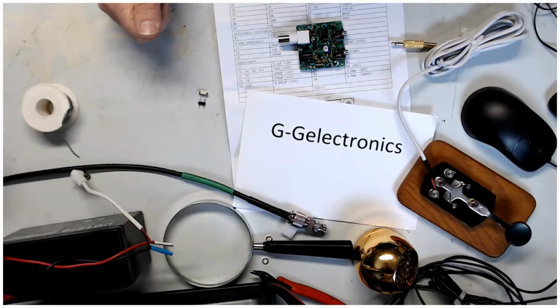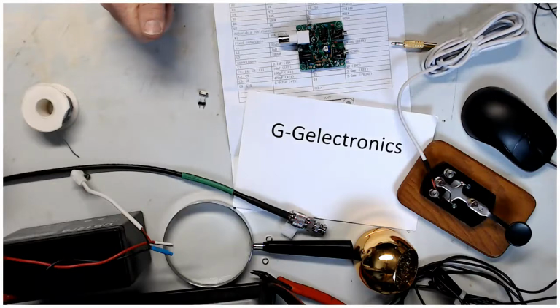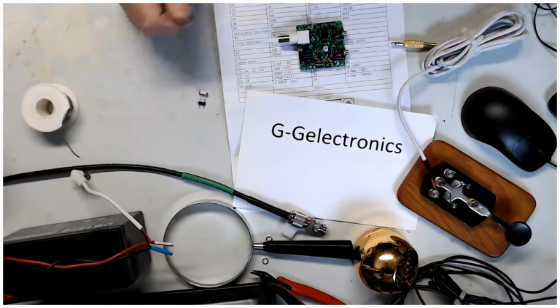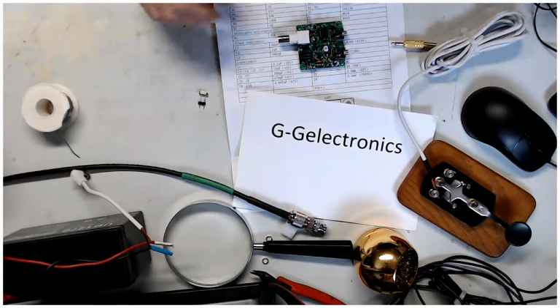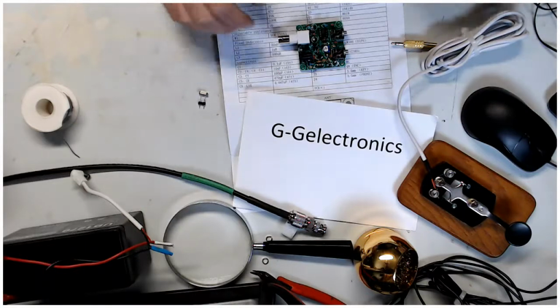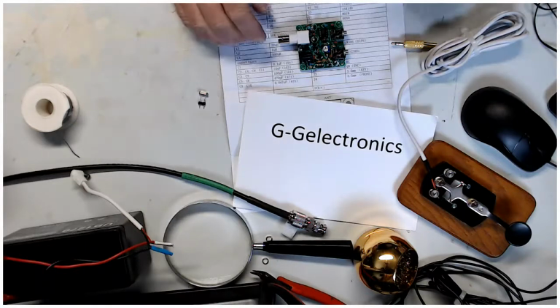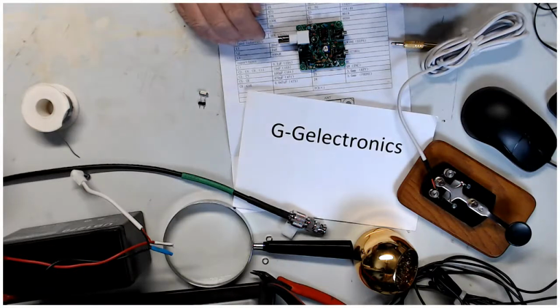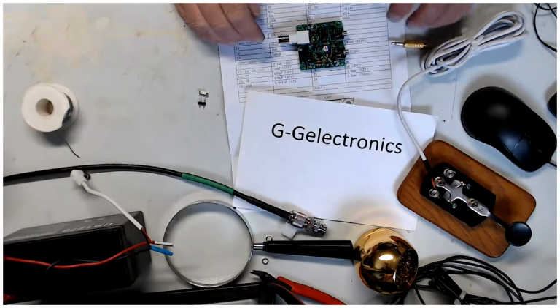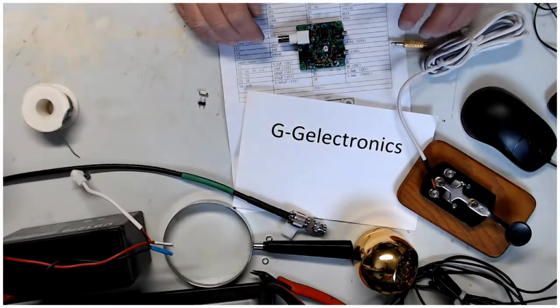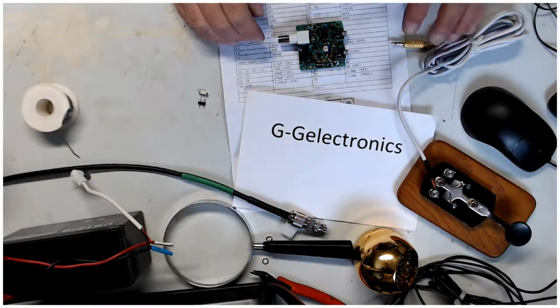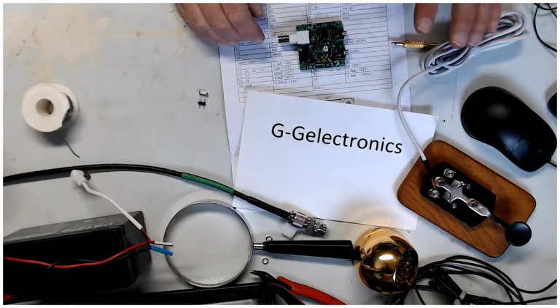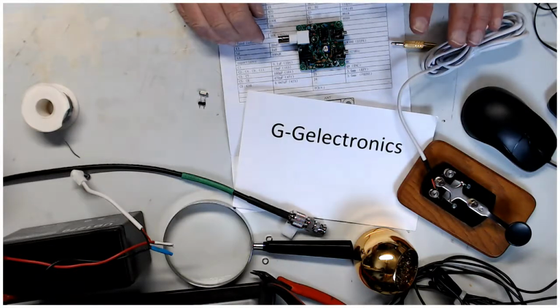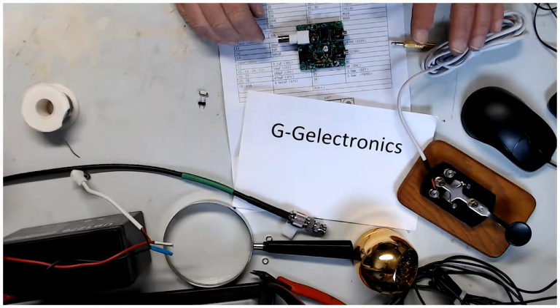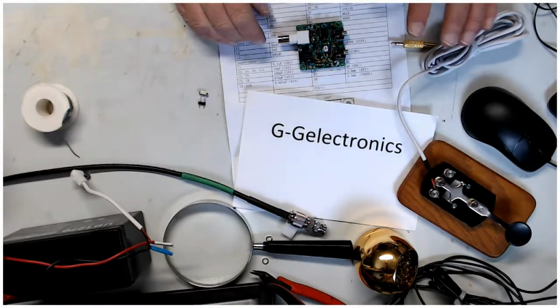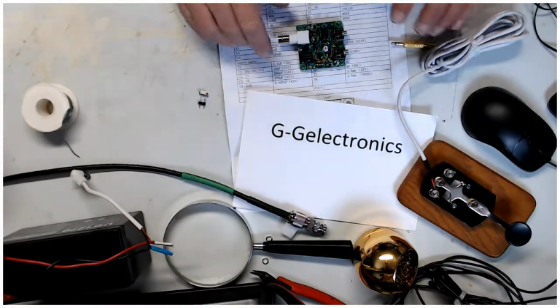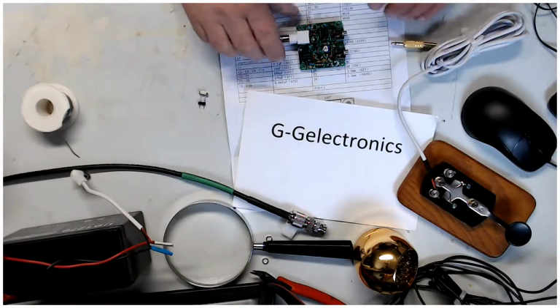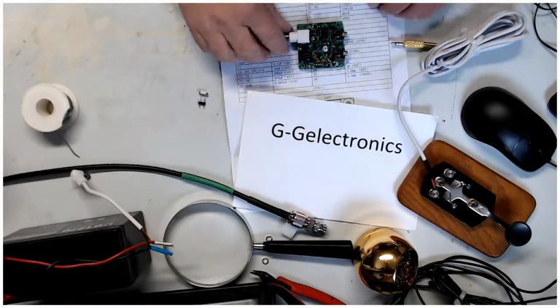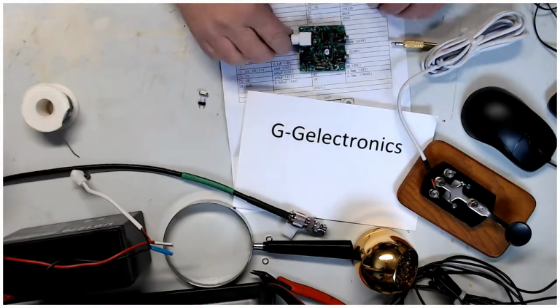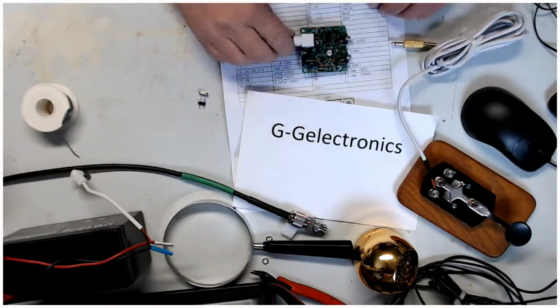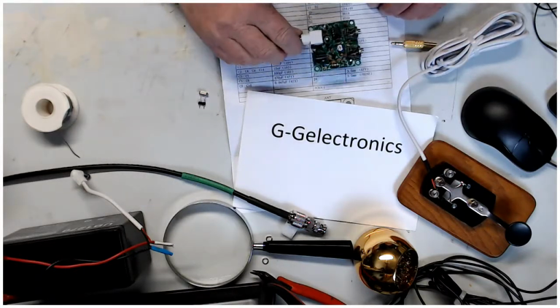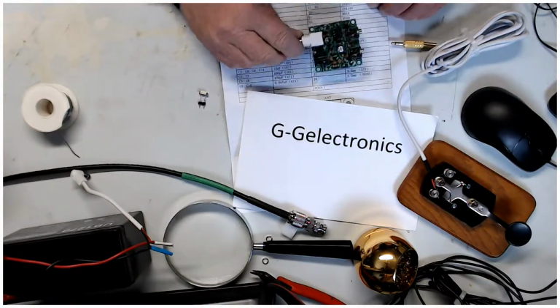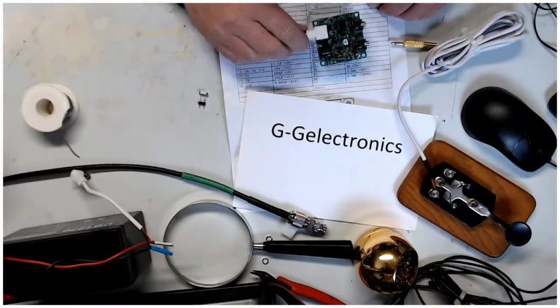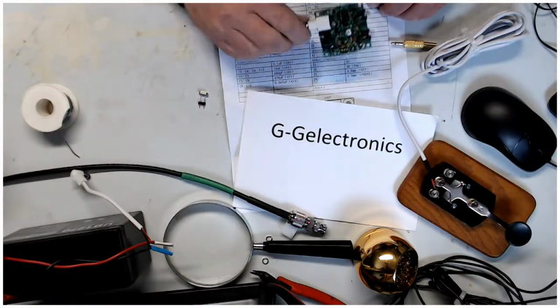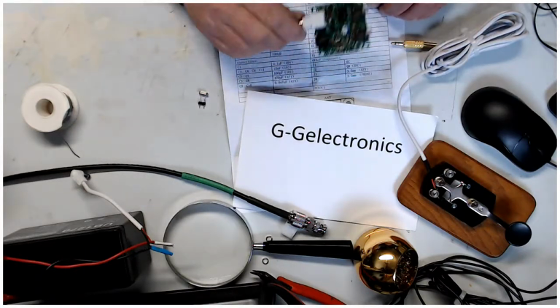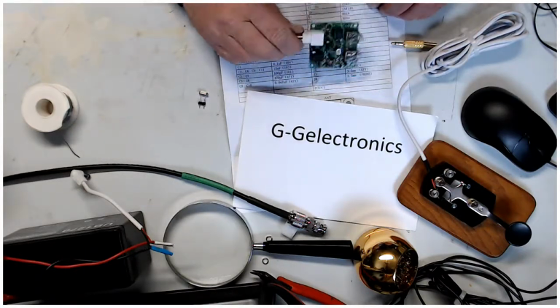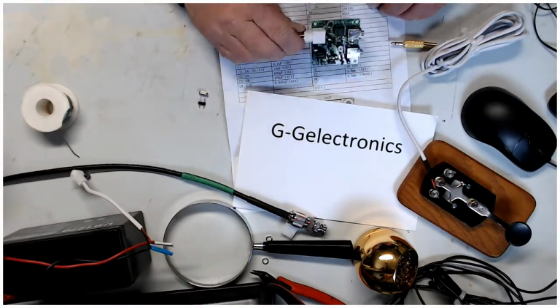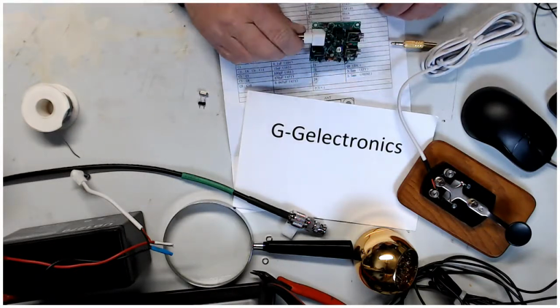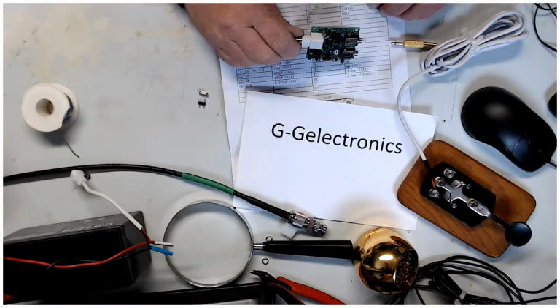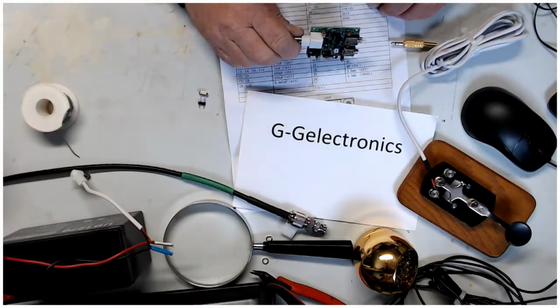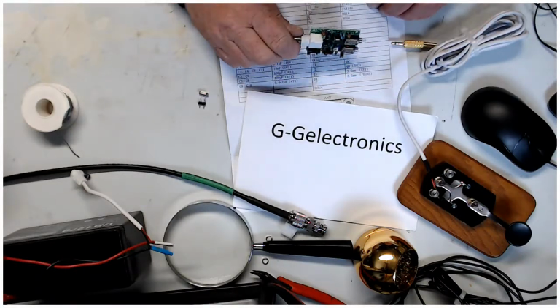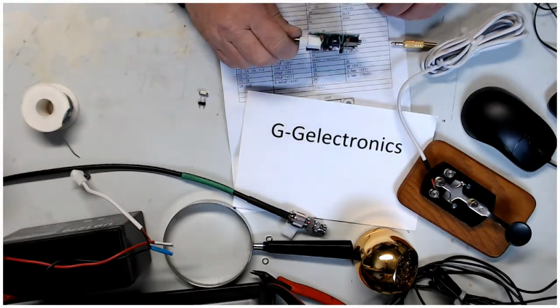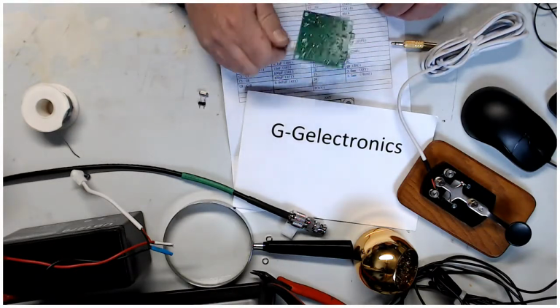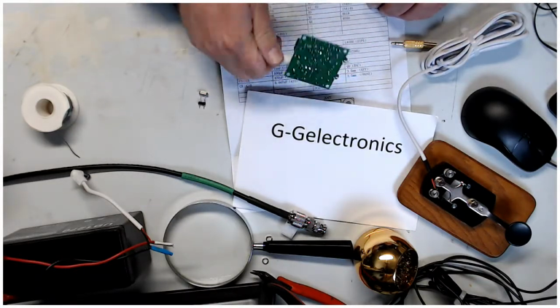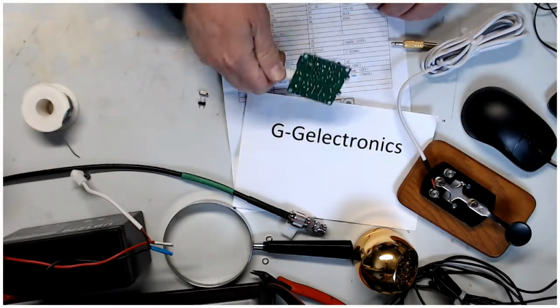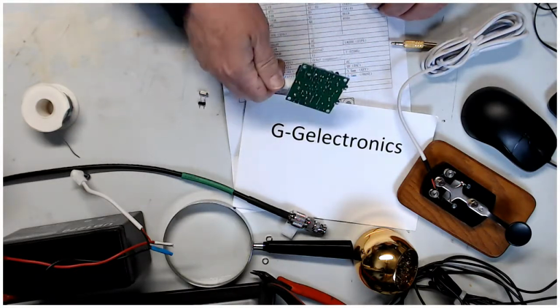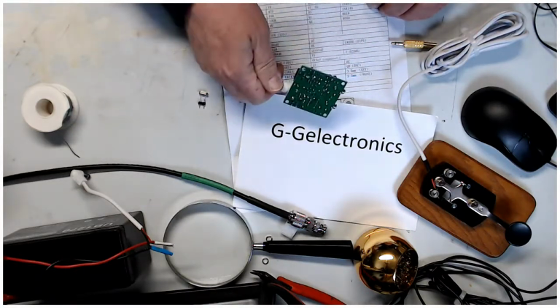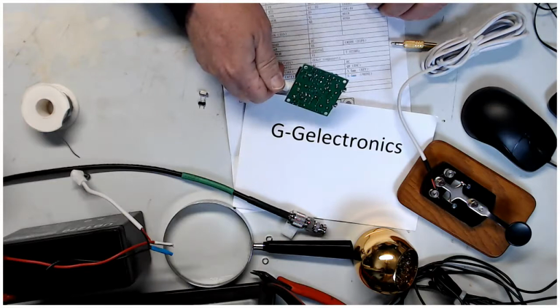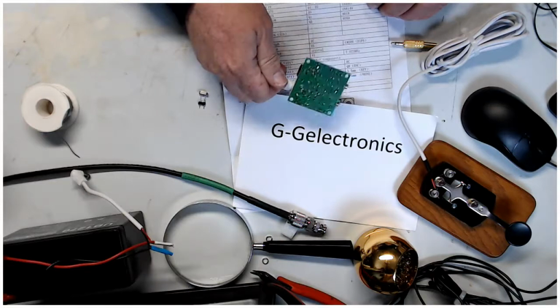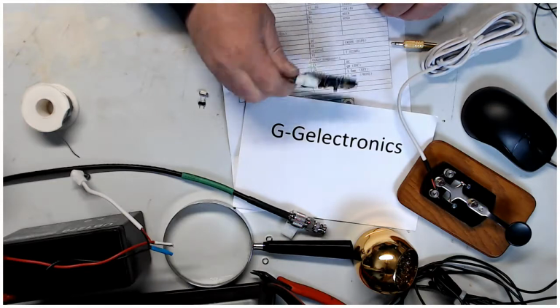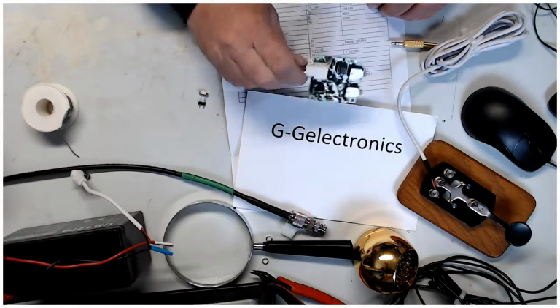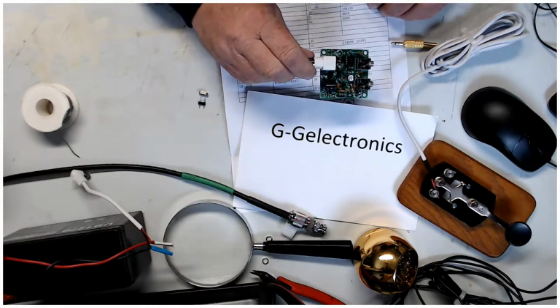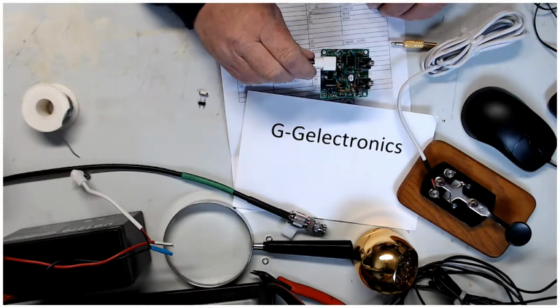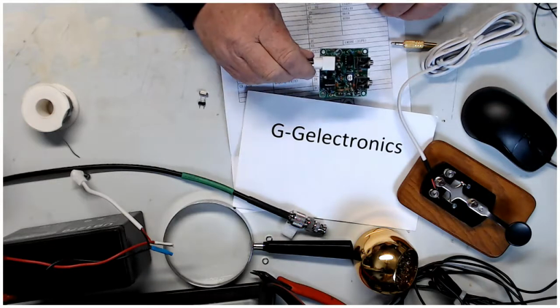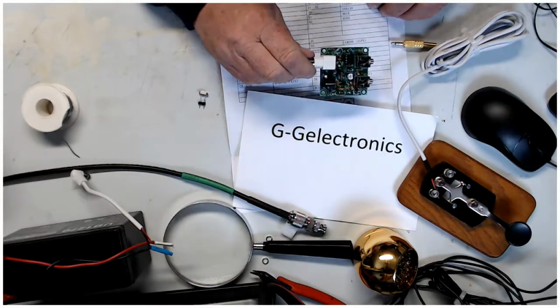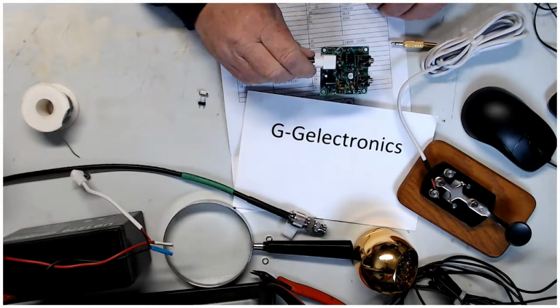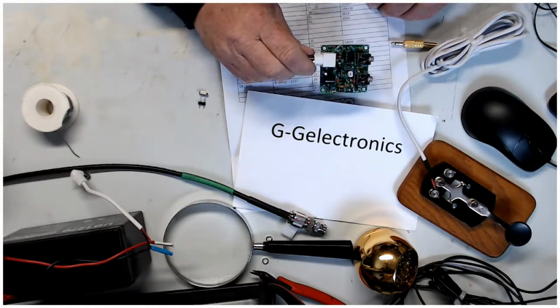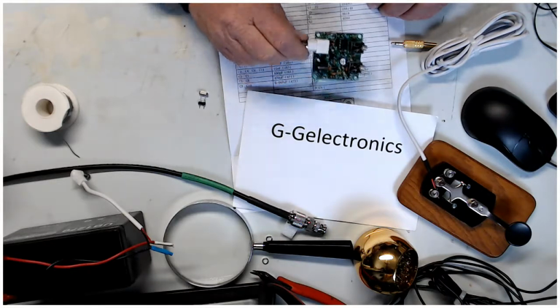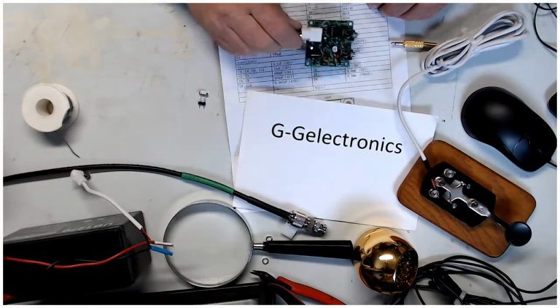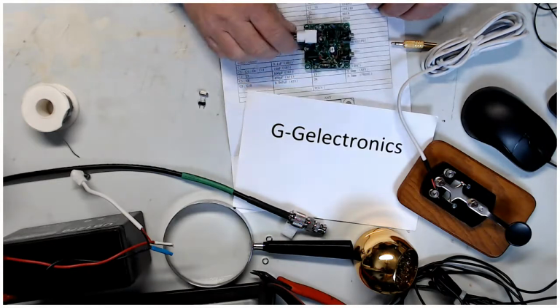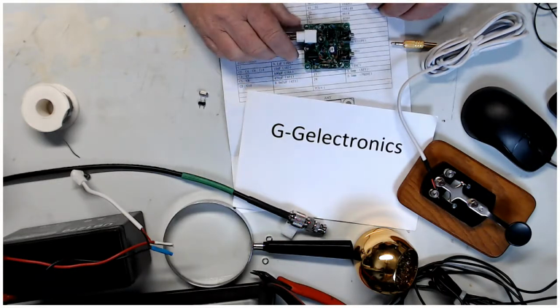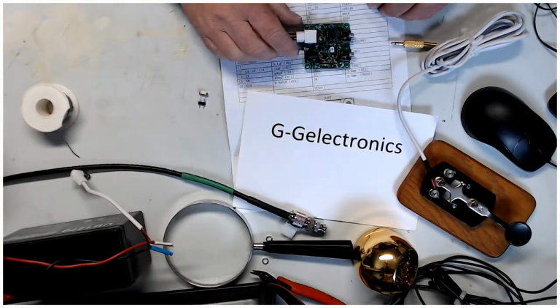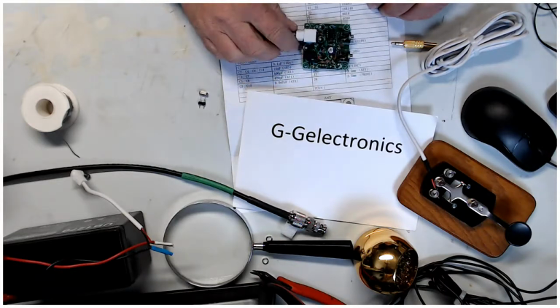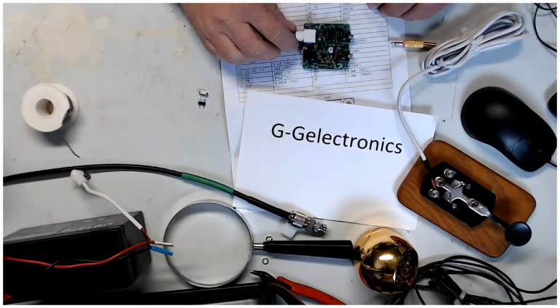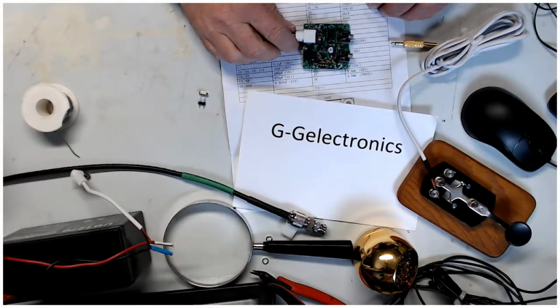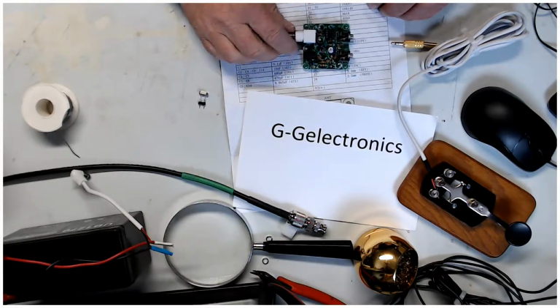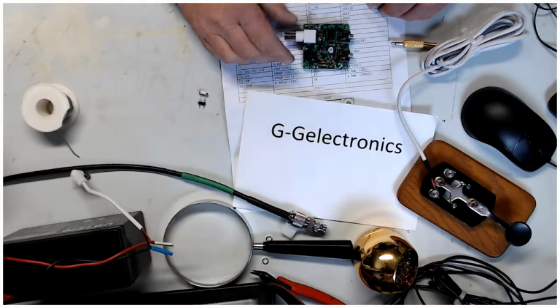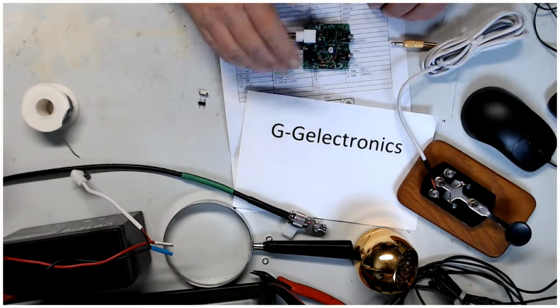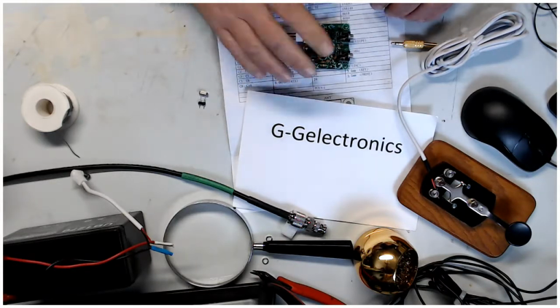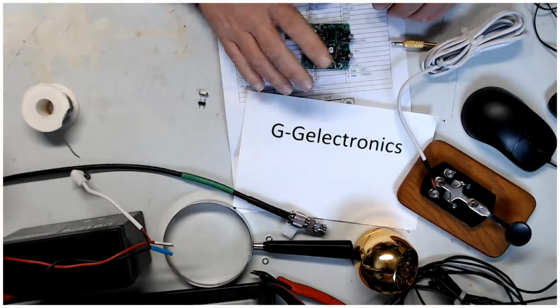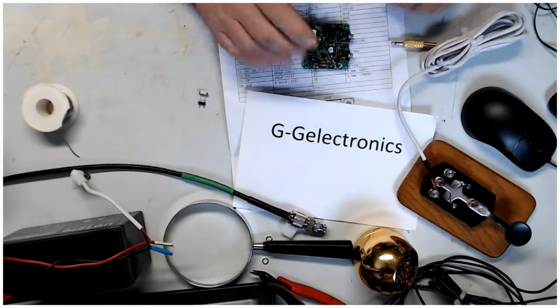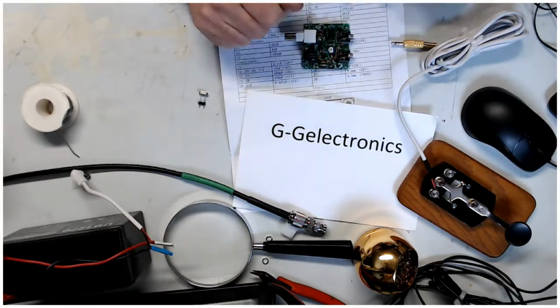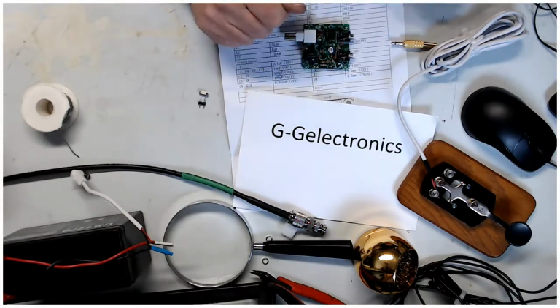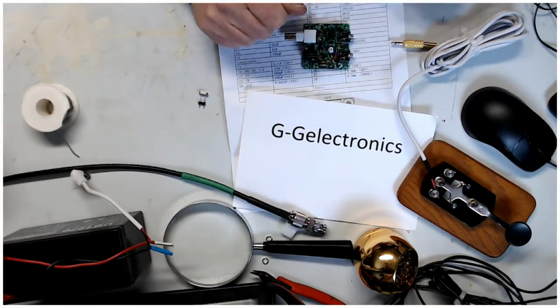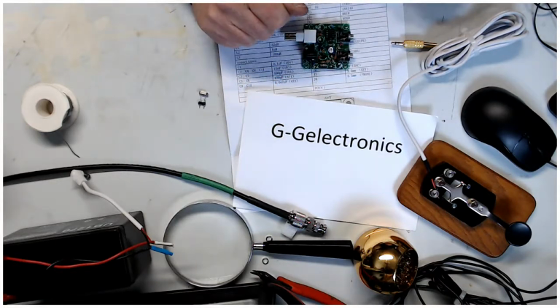Hi guys, I am back with part two of the Pixie Build. This is the Pixie I just built a couple of minutes ago. Now we're going to try it out.